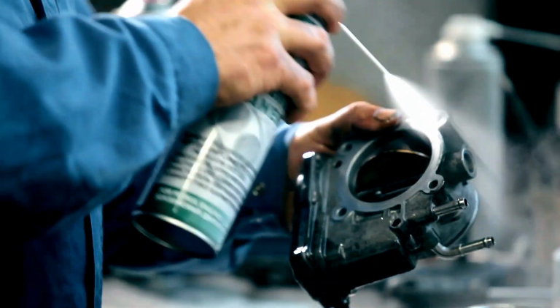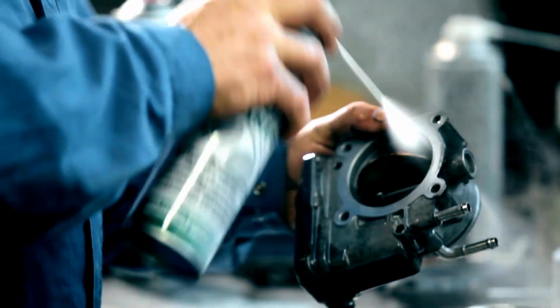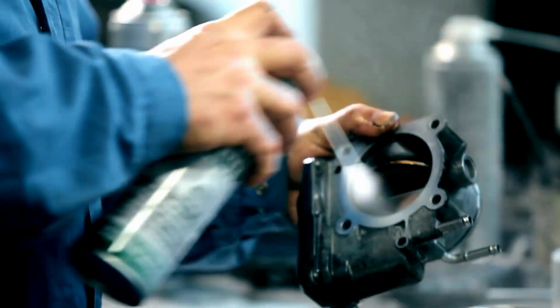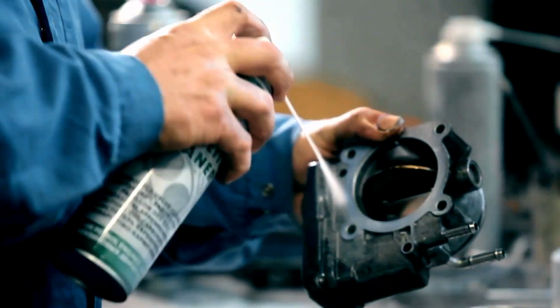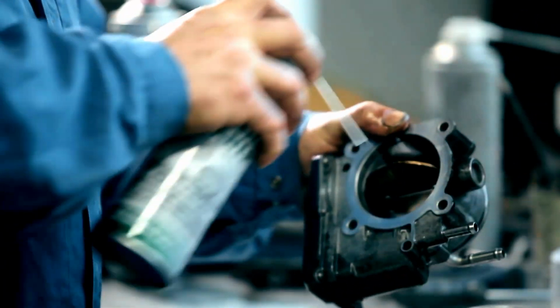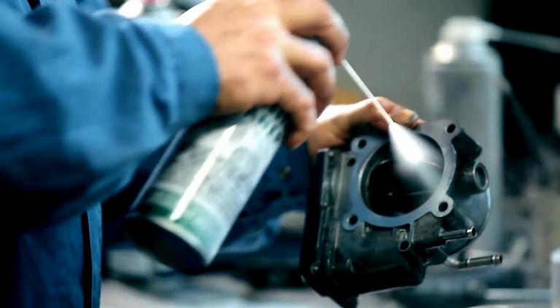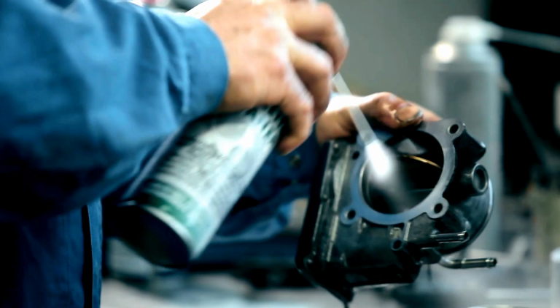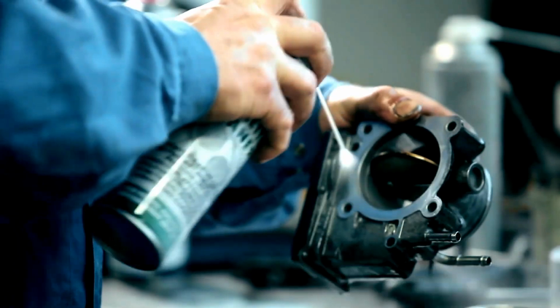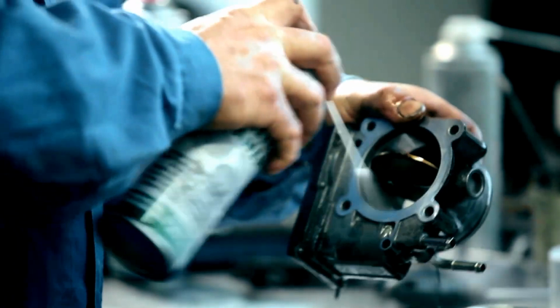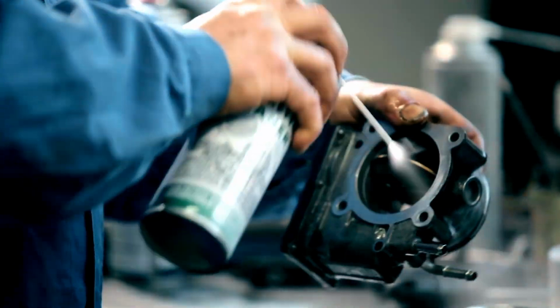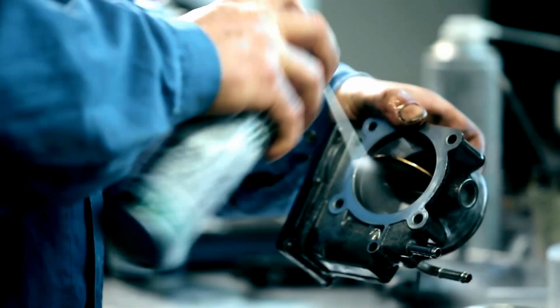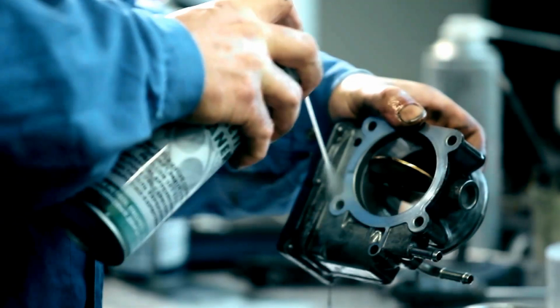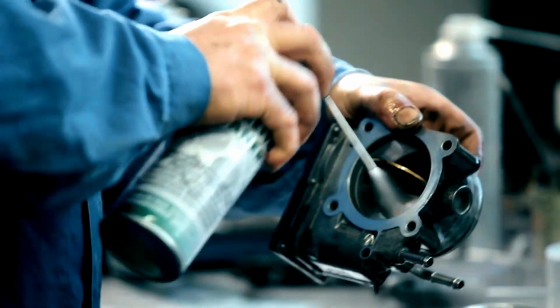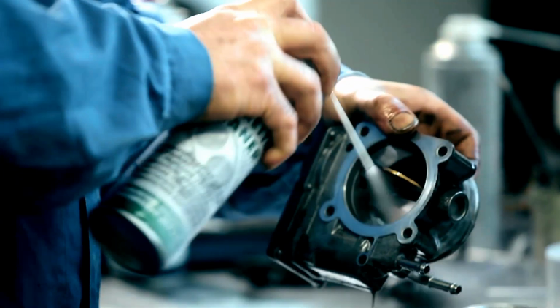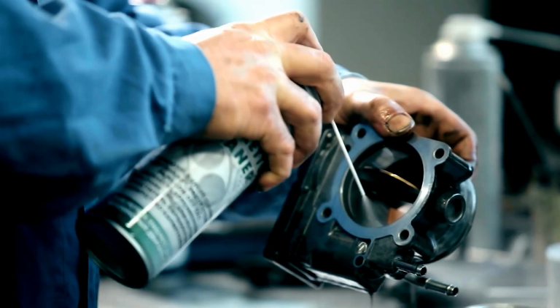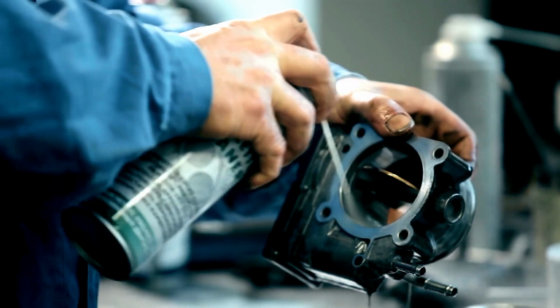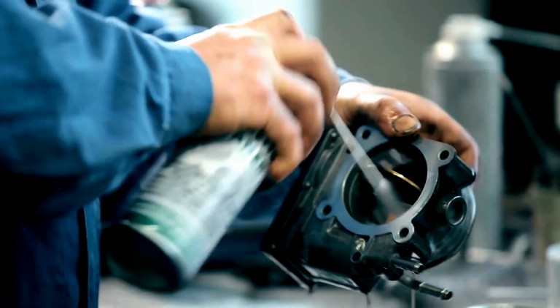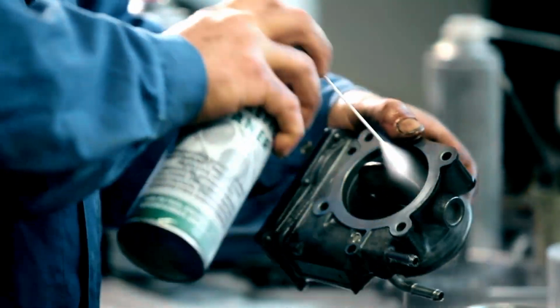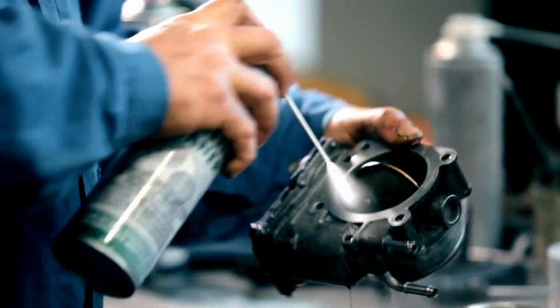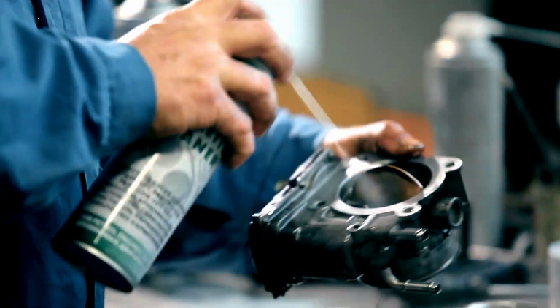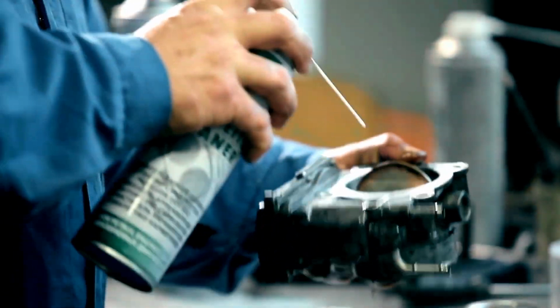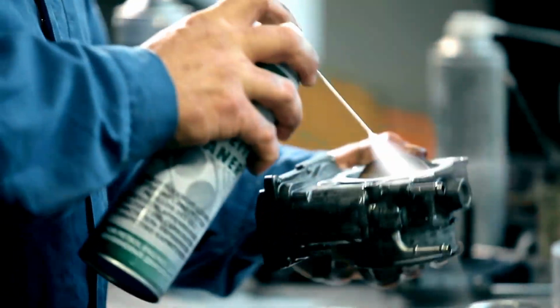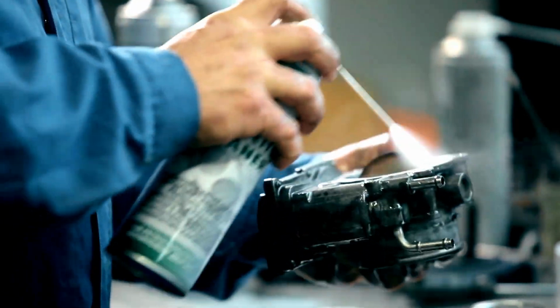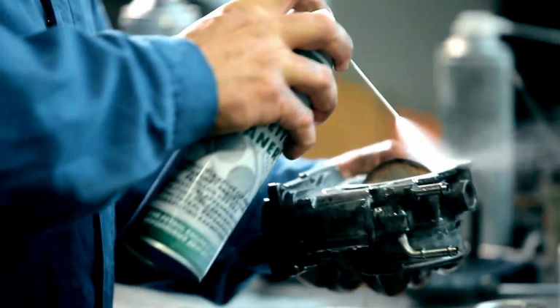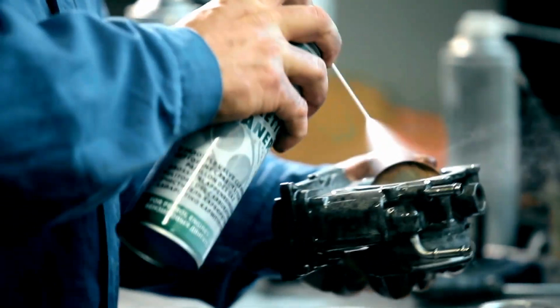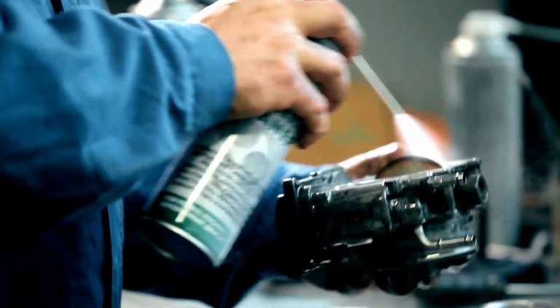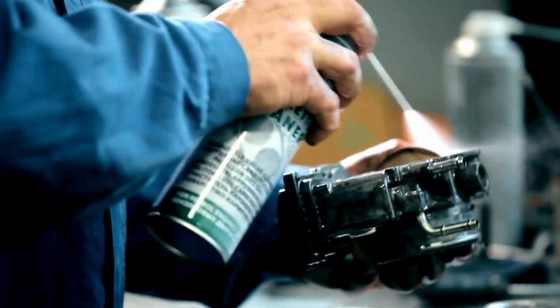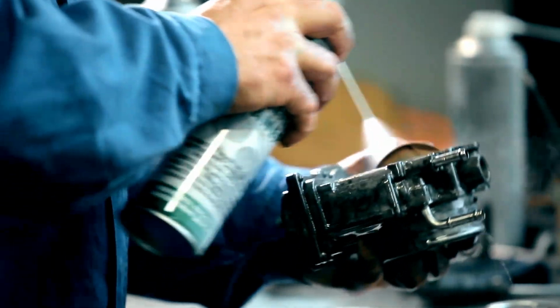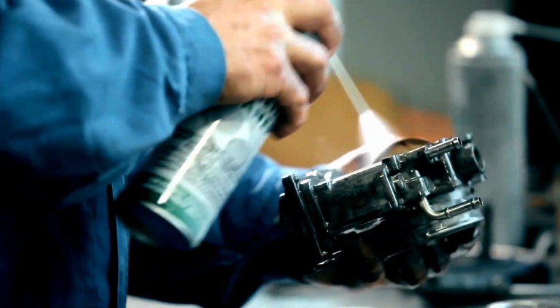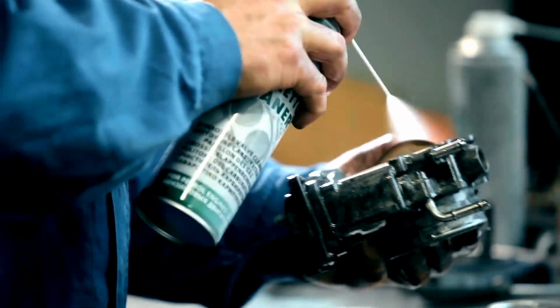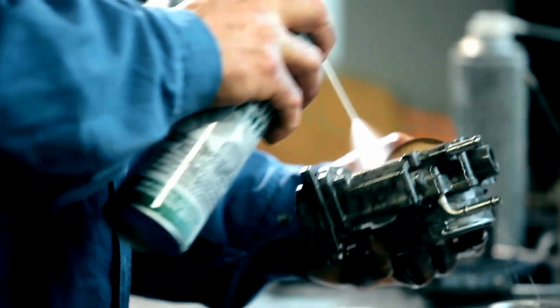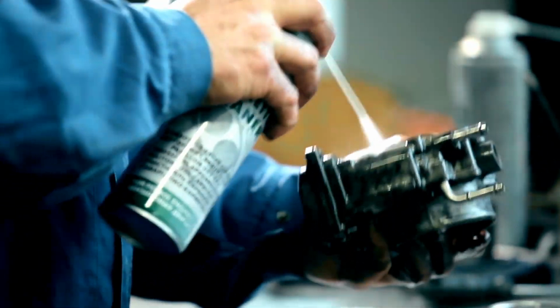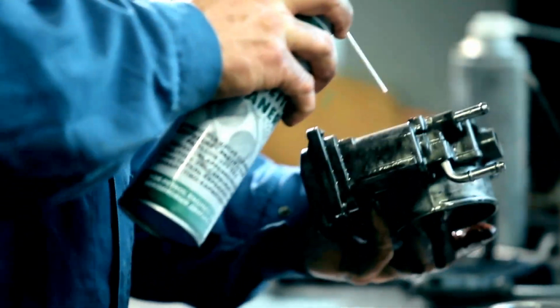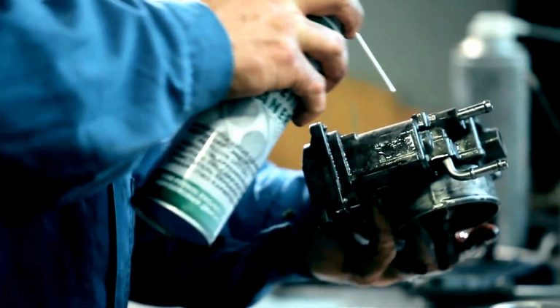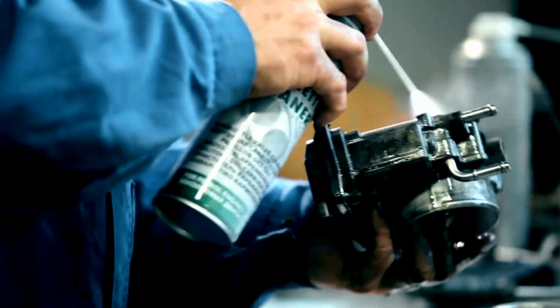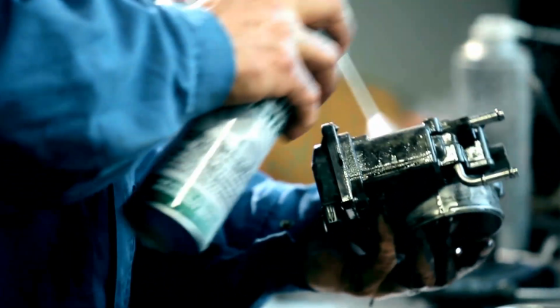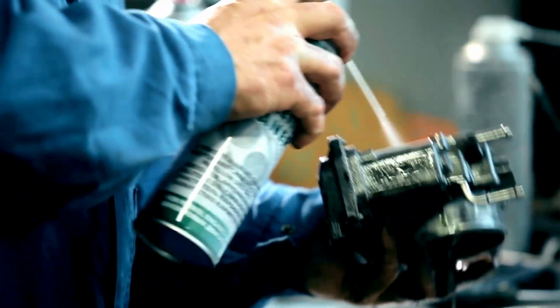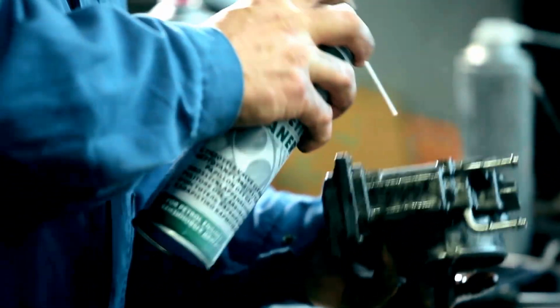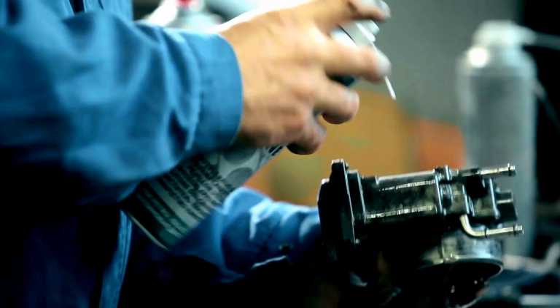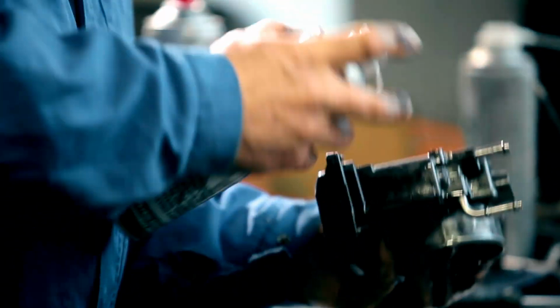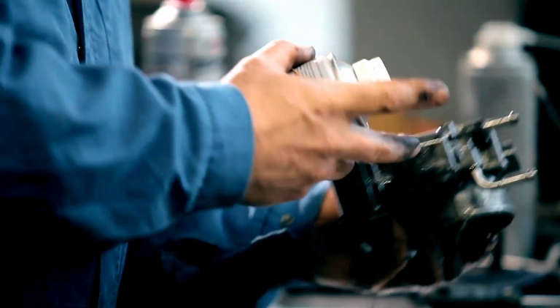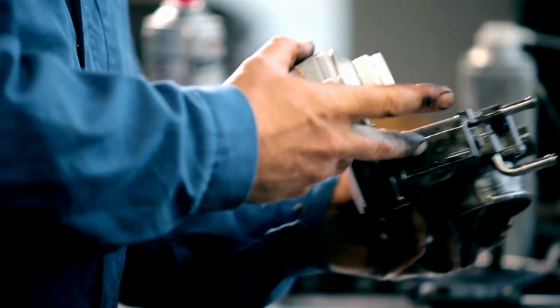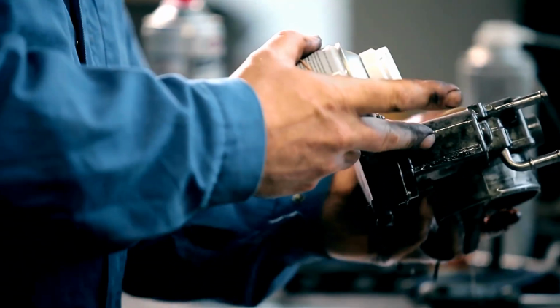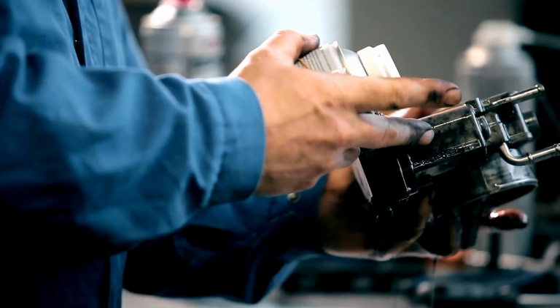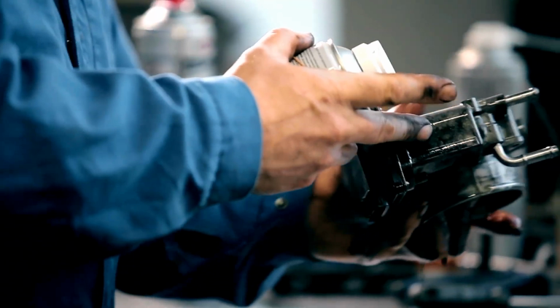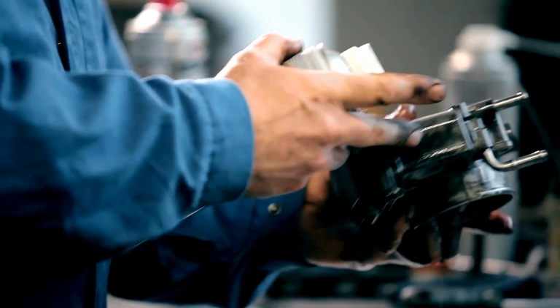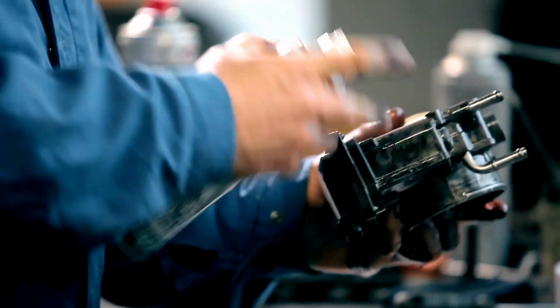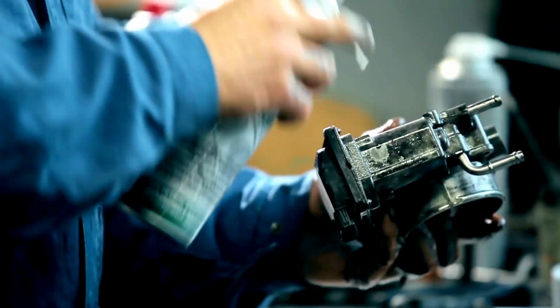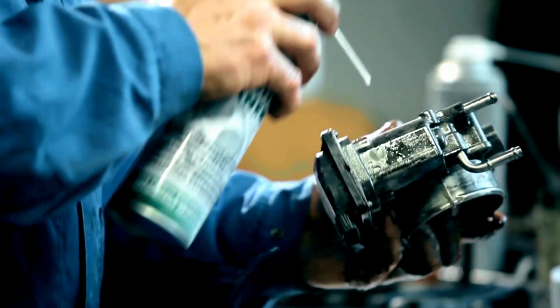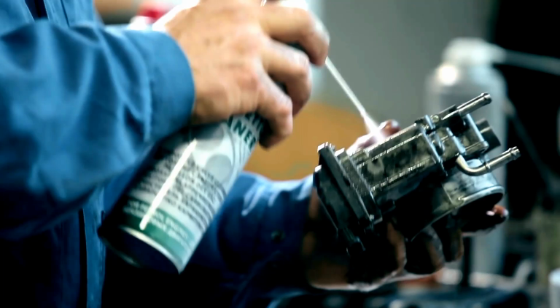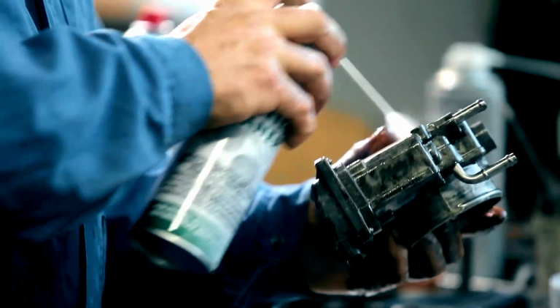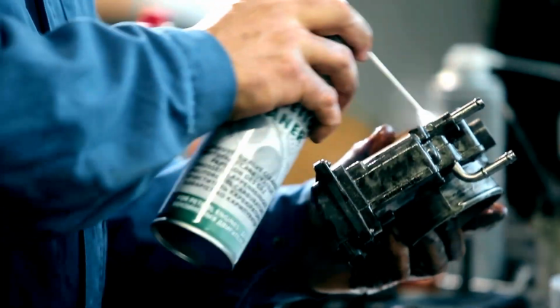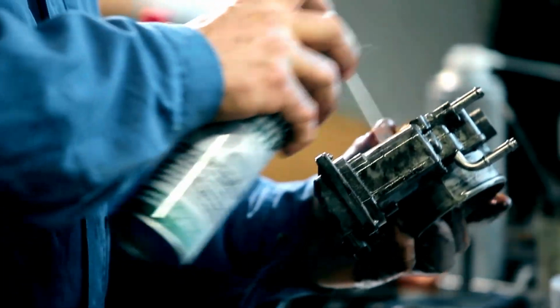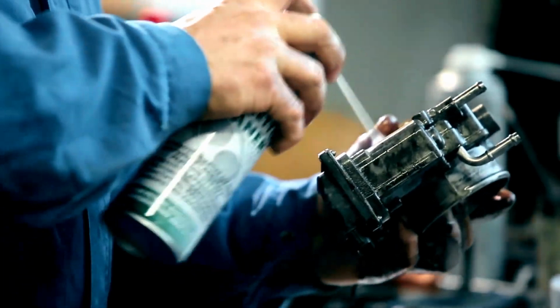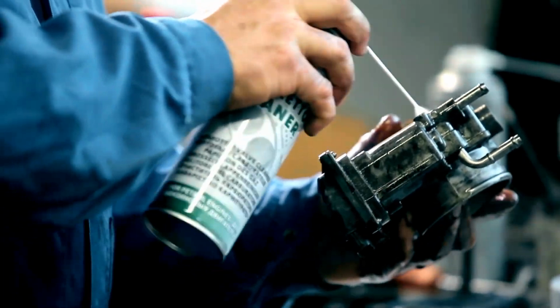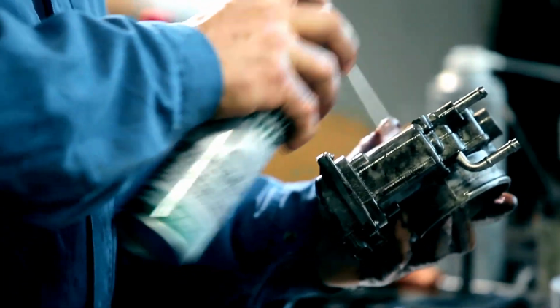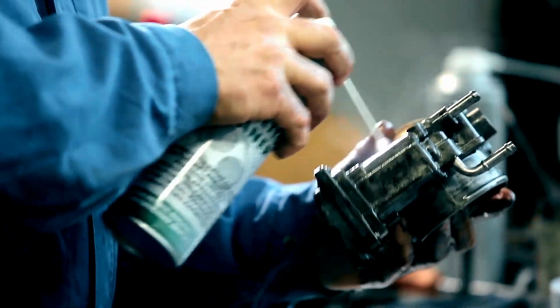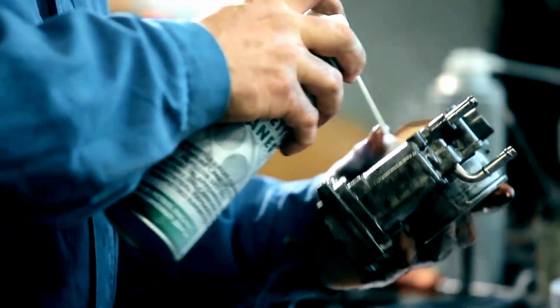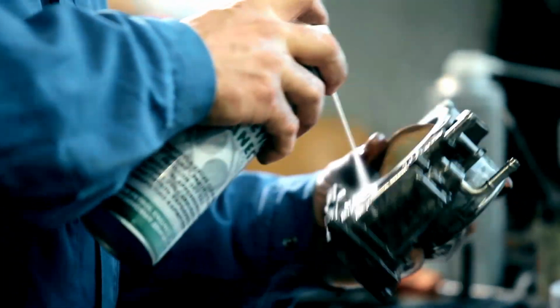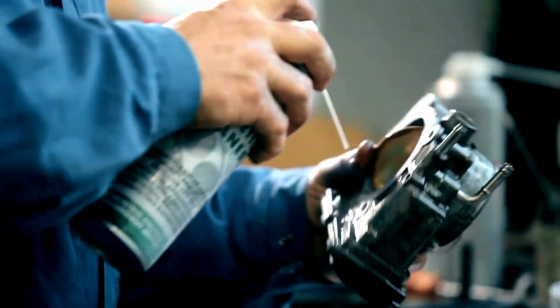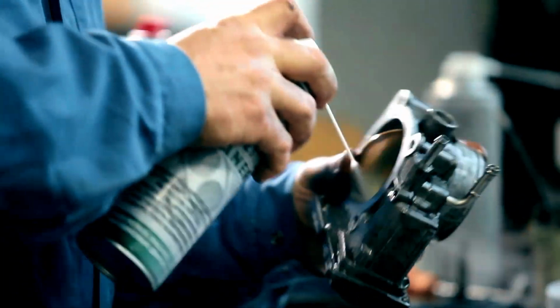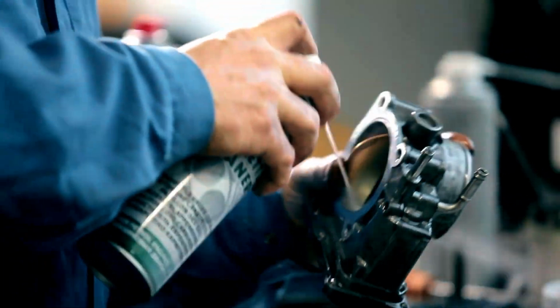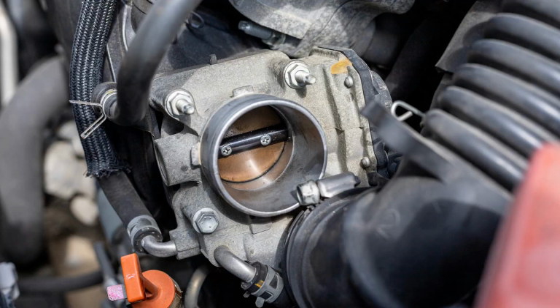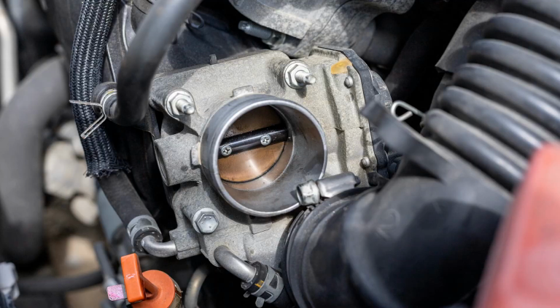Consequently, an incorrect amount of air and fuel will be mixed together, which gives rise to symptoms like ill-timed spark and knocking.